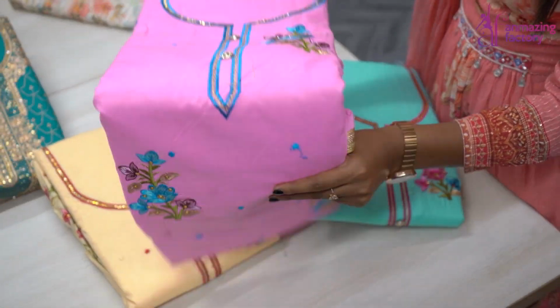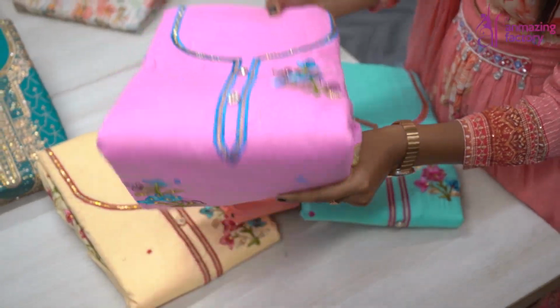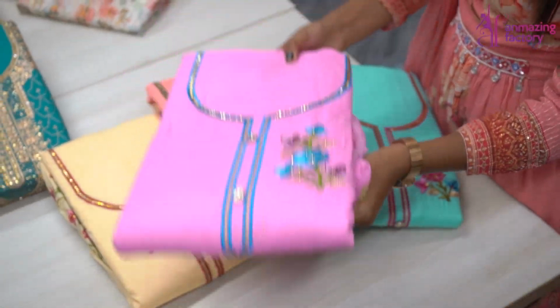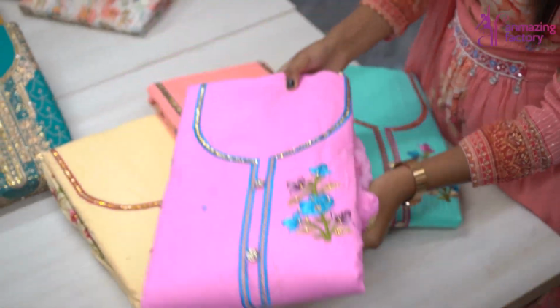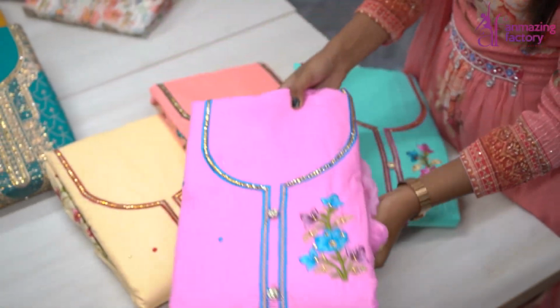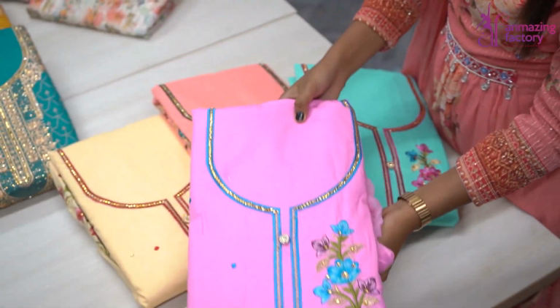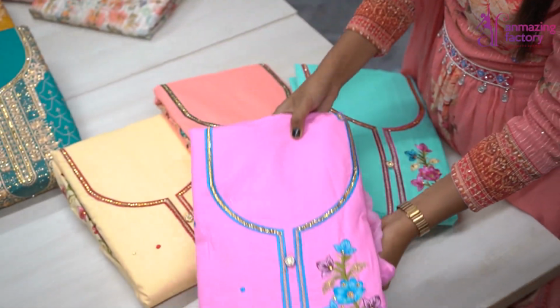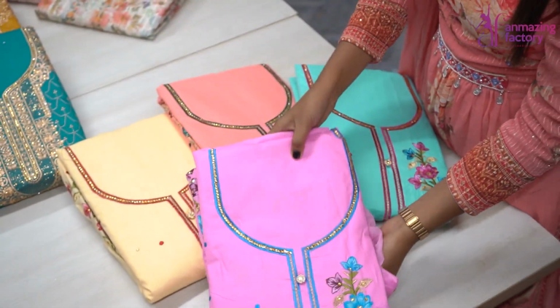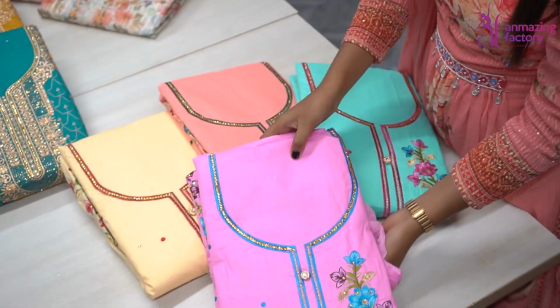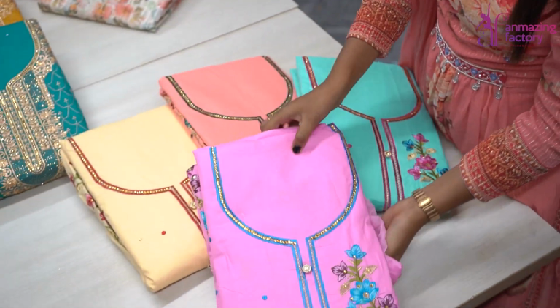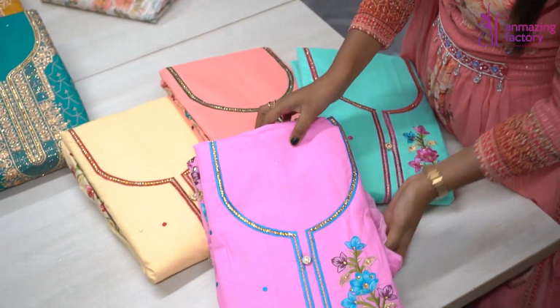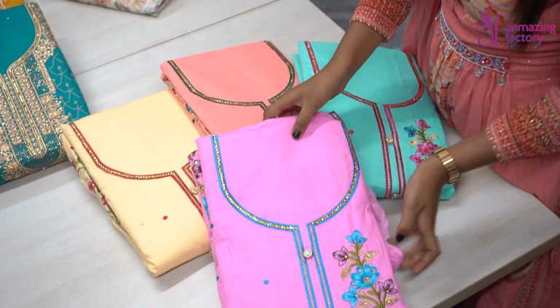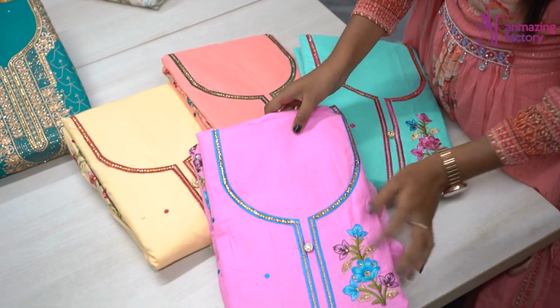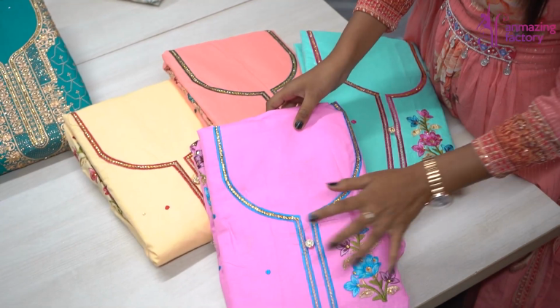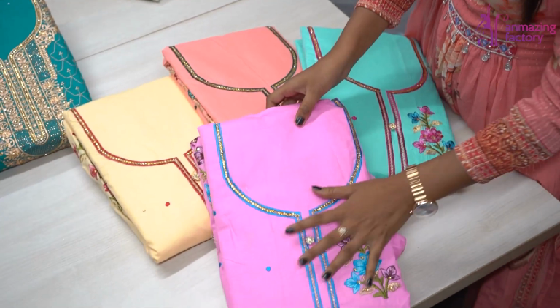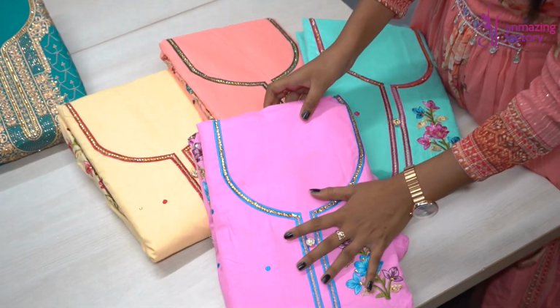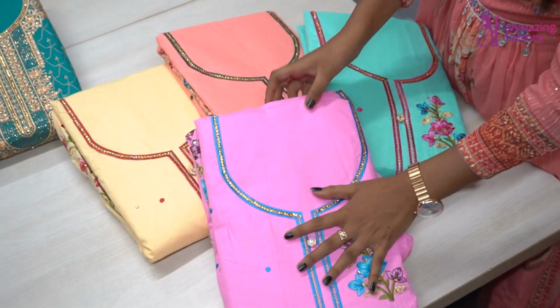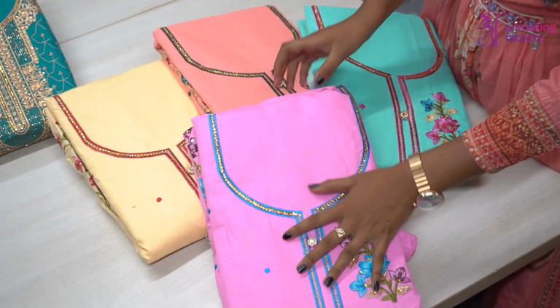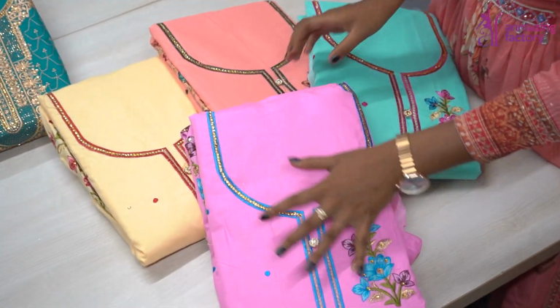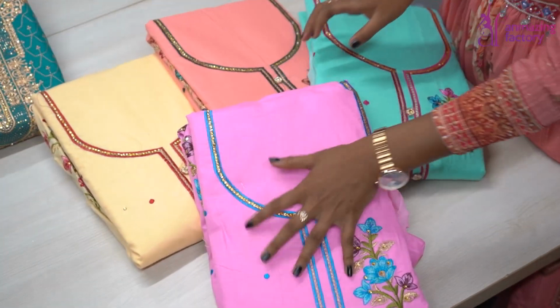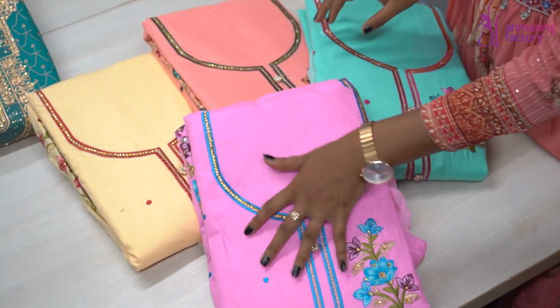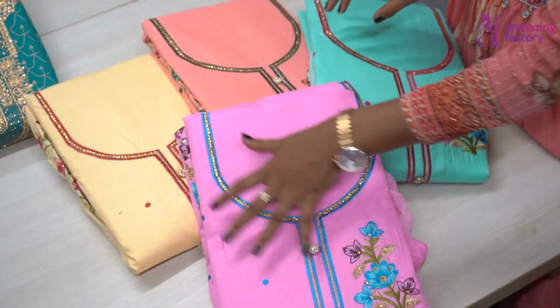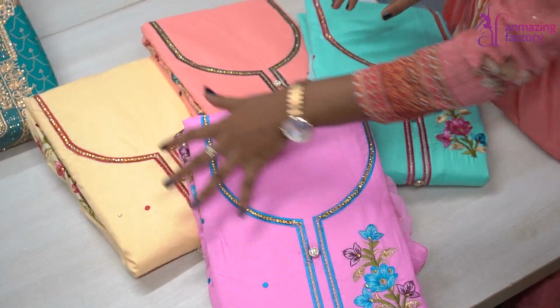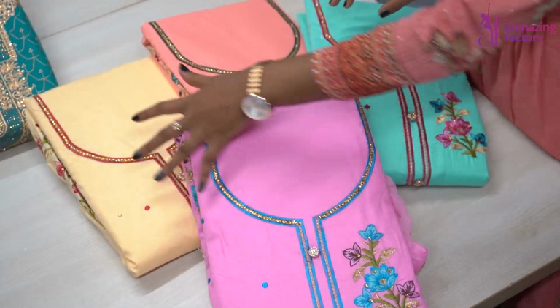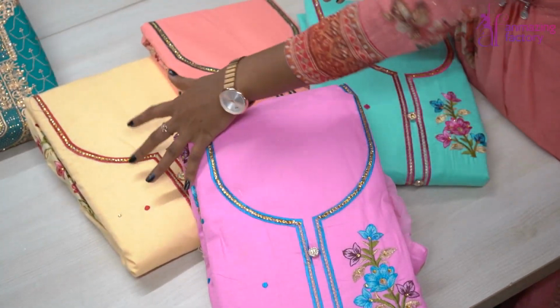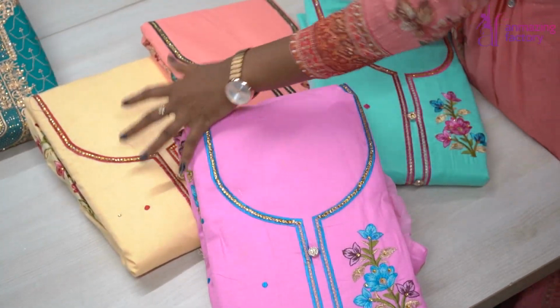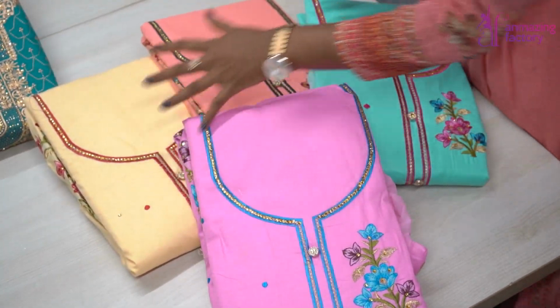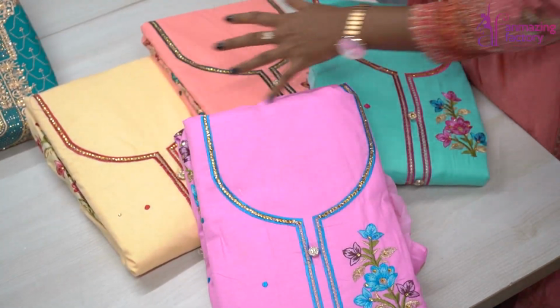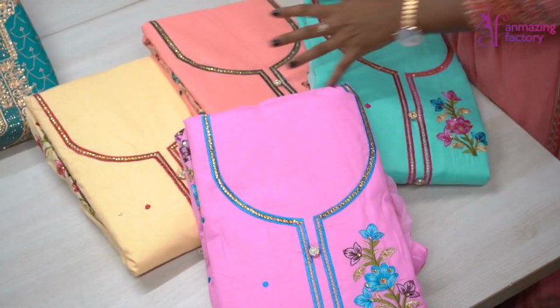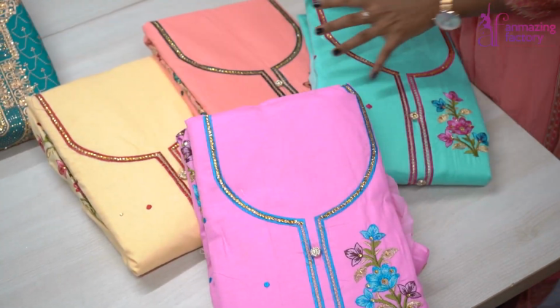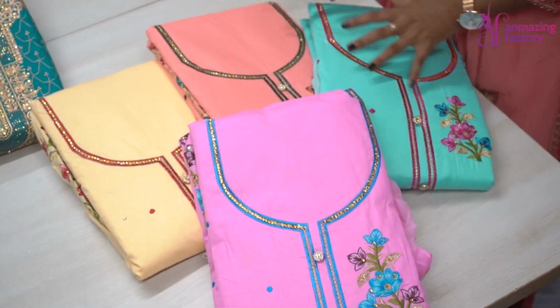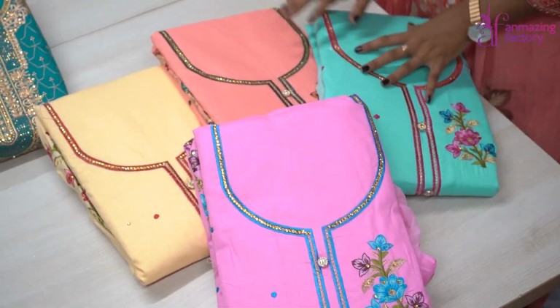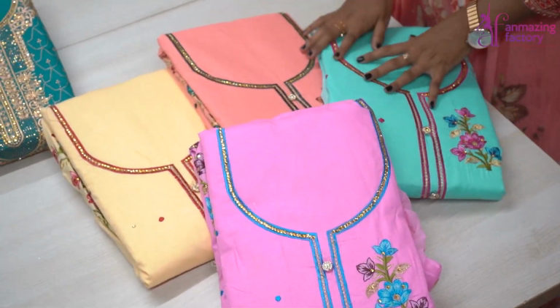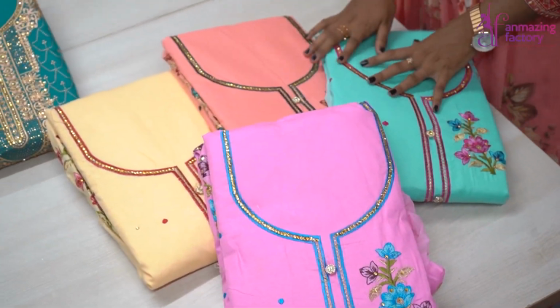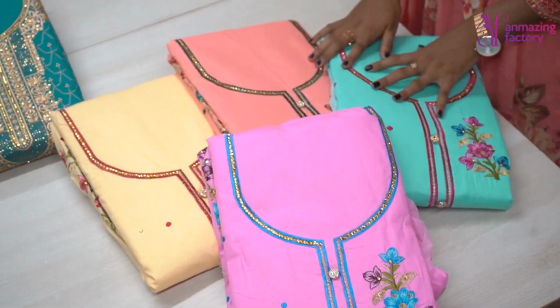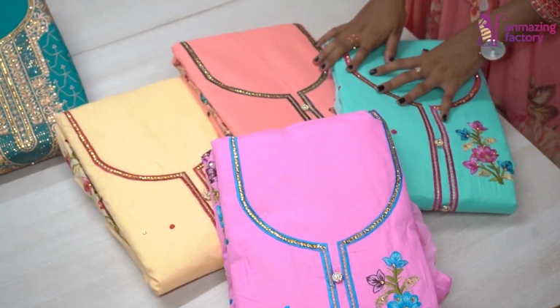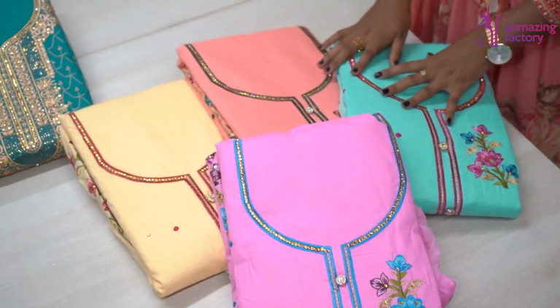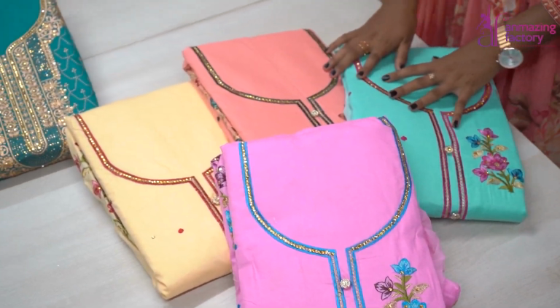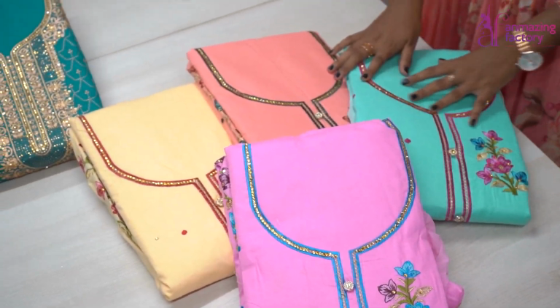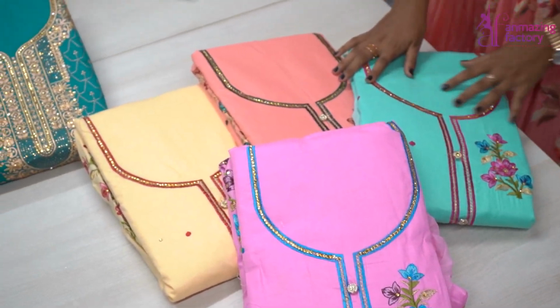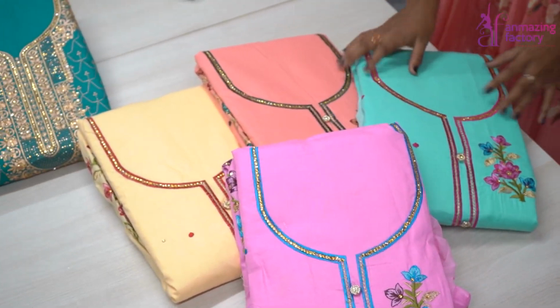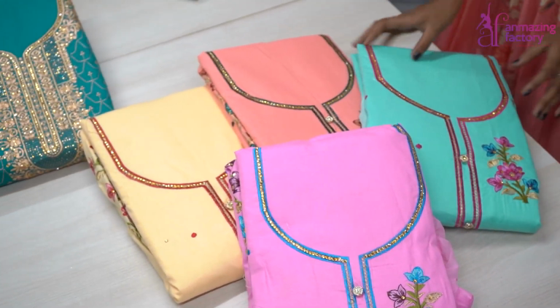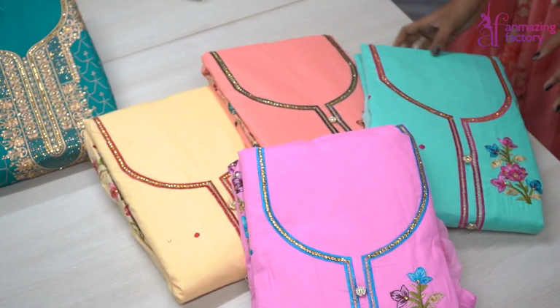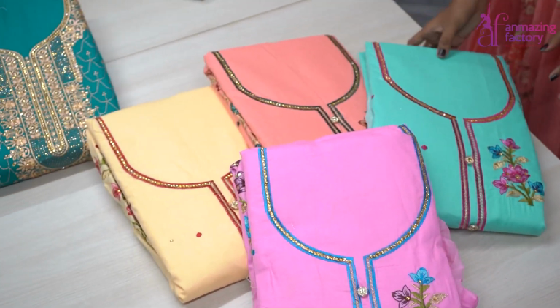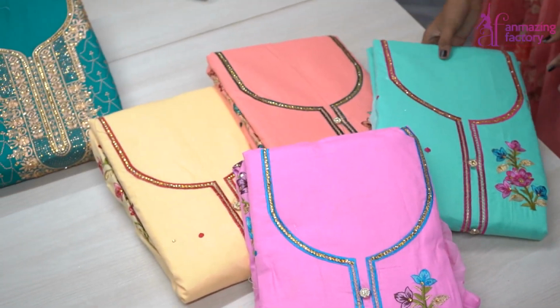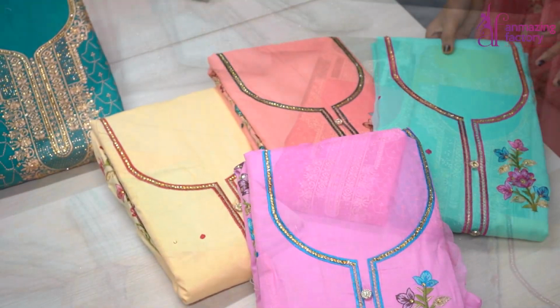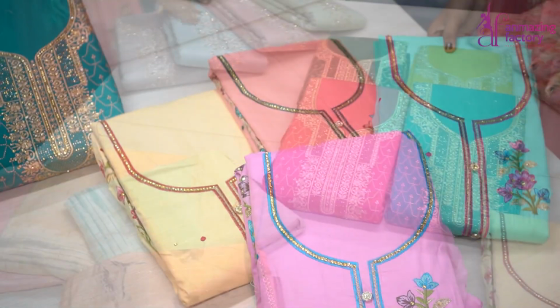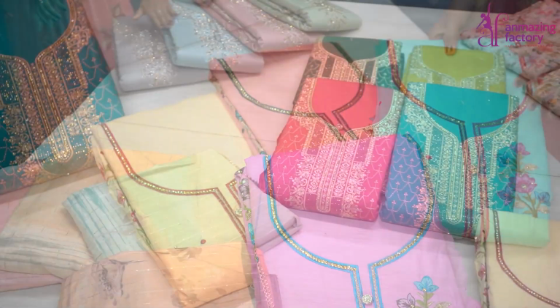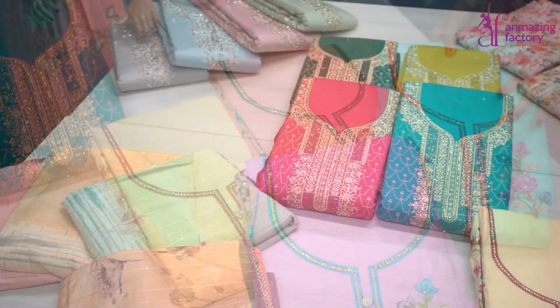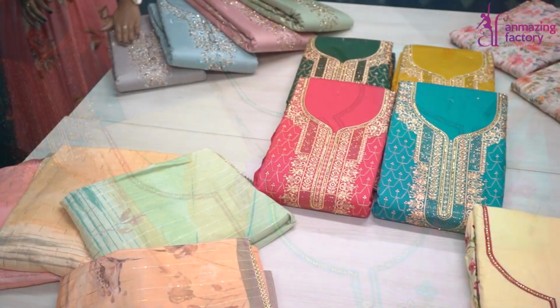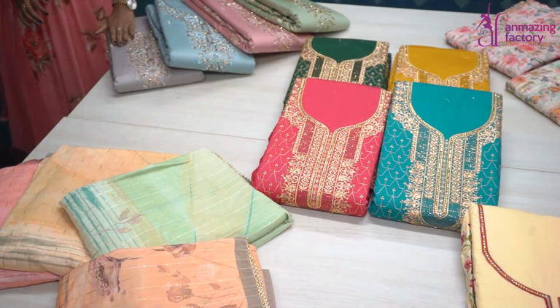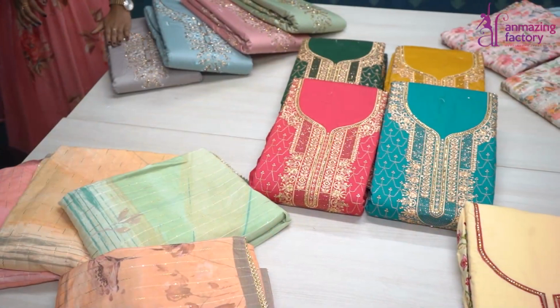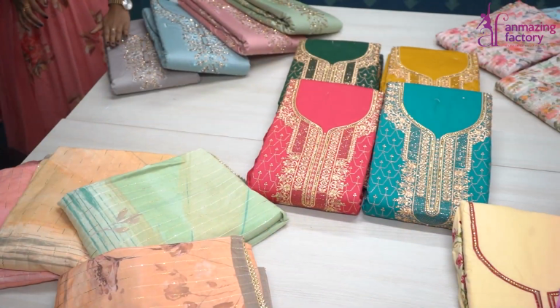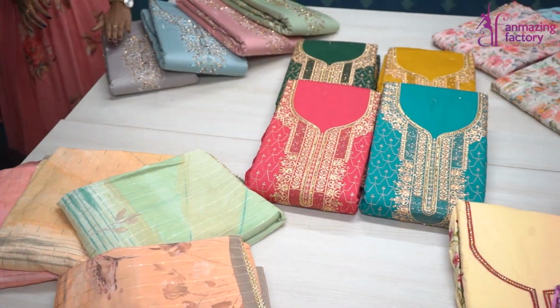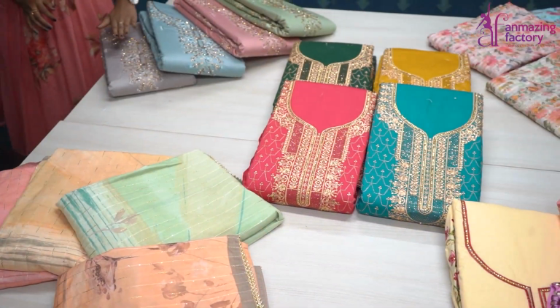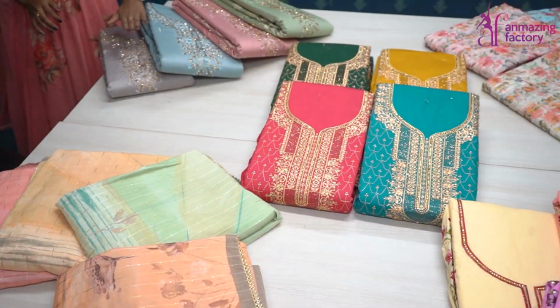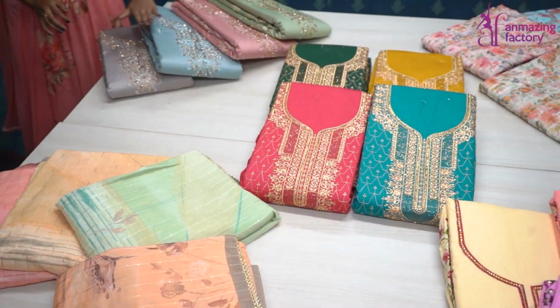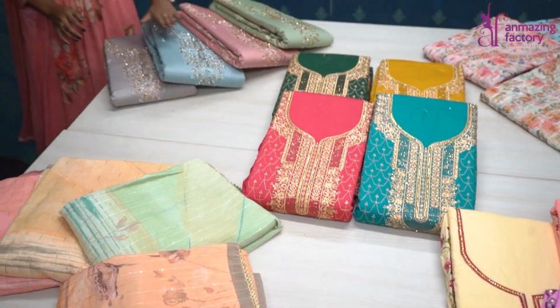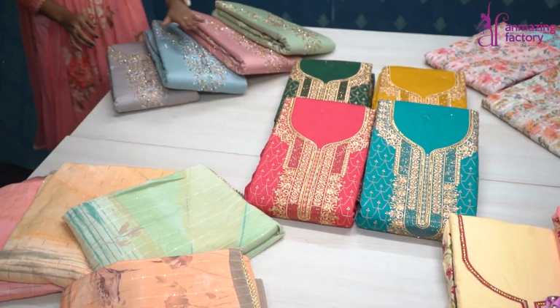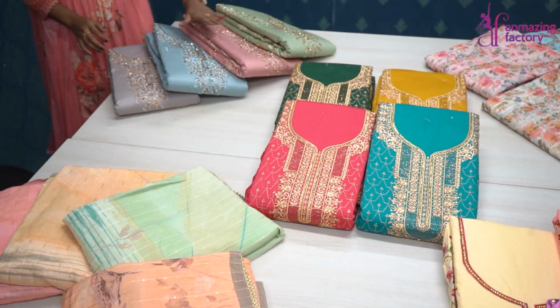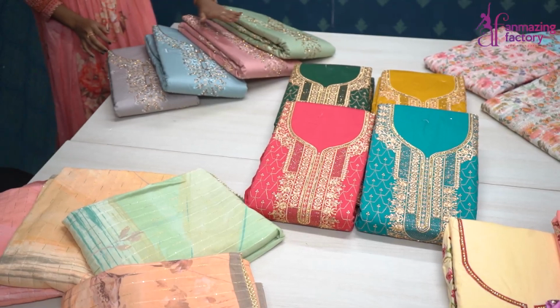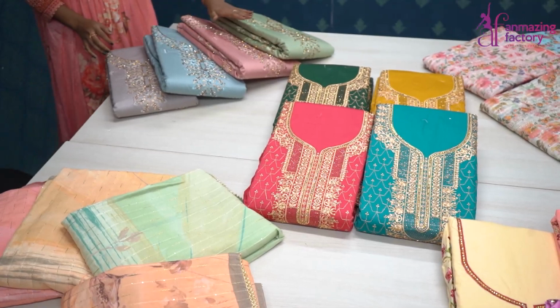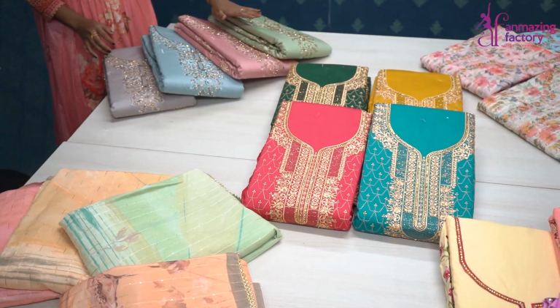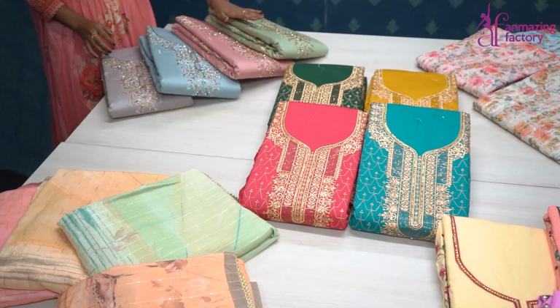For daily use, if you want to wear it at home, you can also use it here. There are very beautiful options in the English color chart.